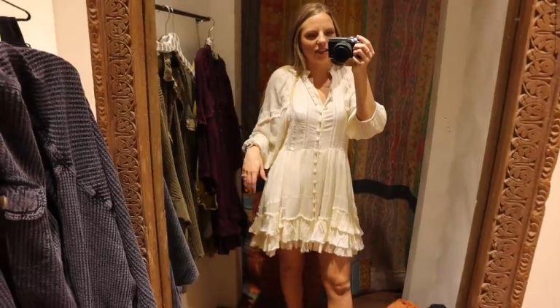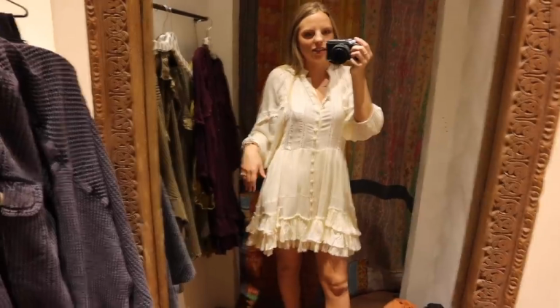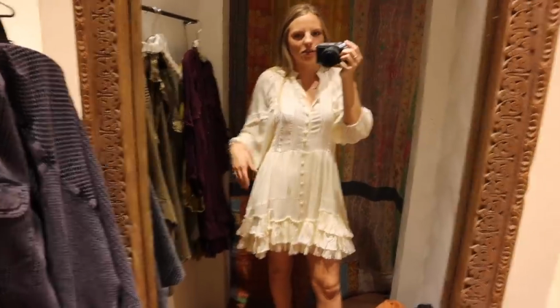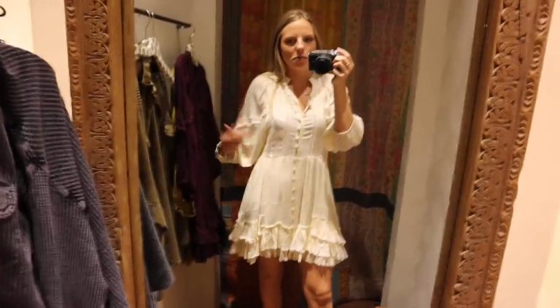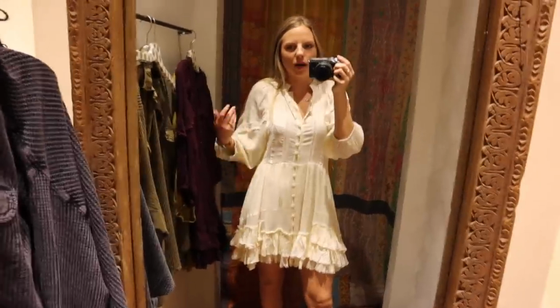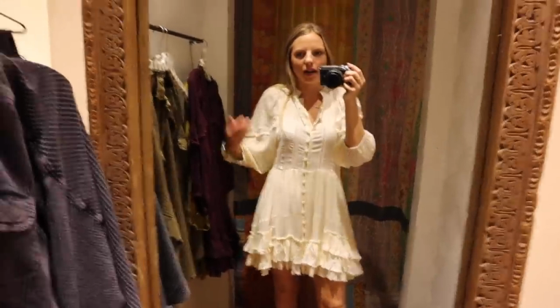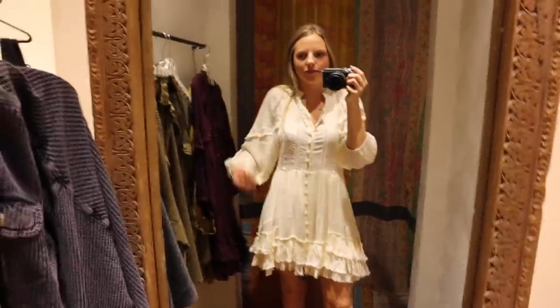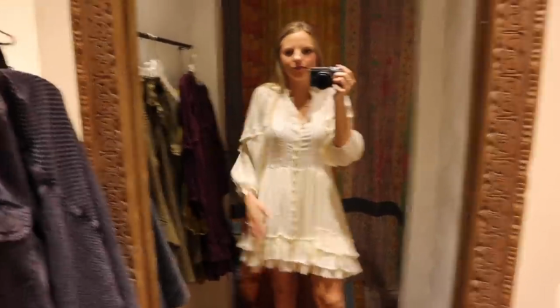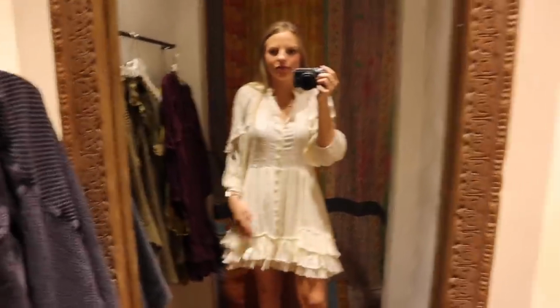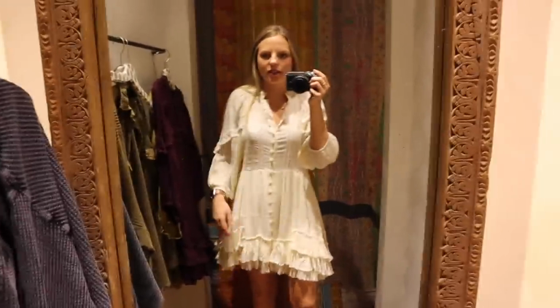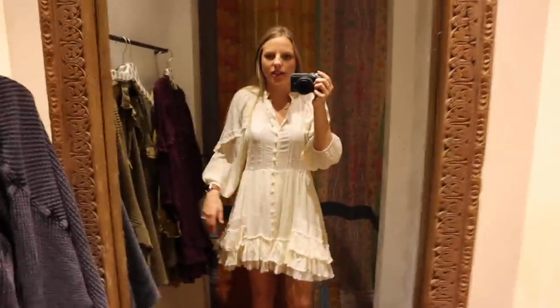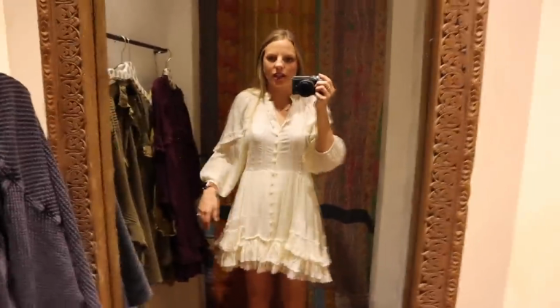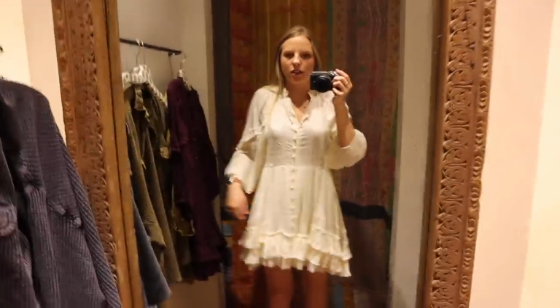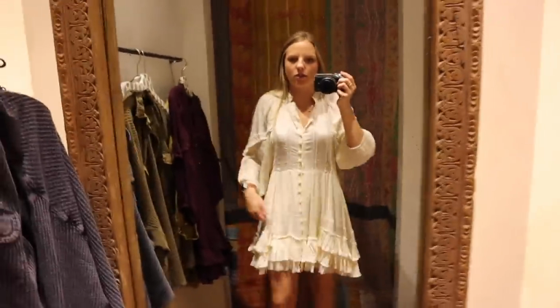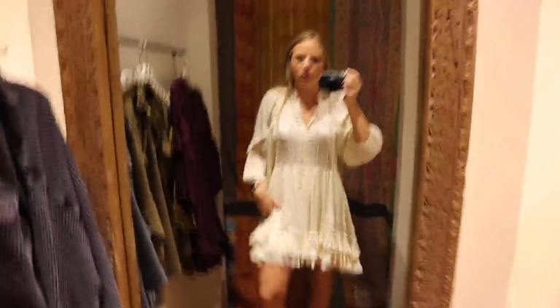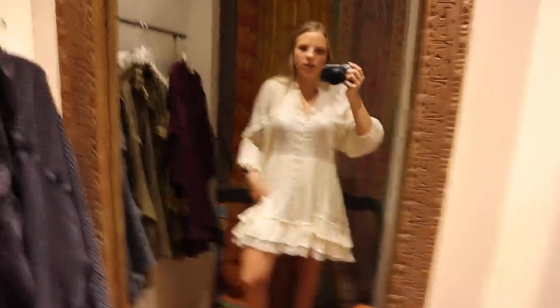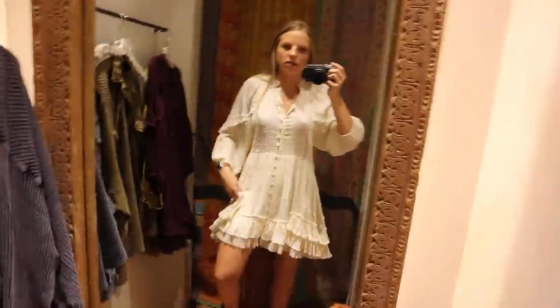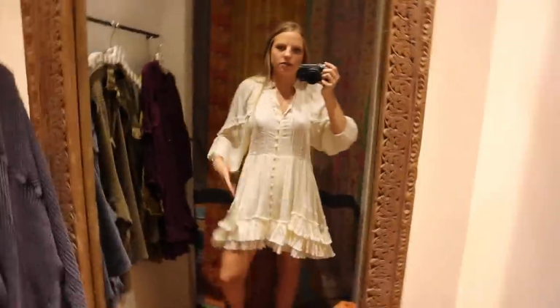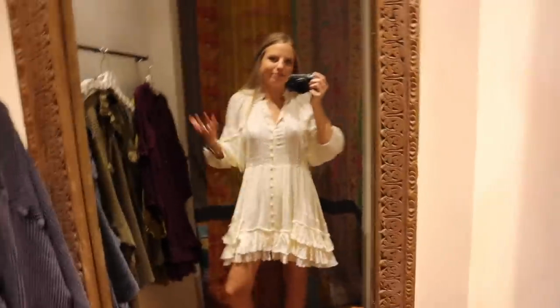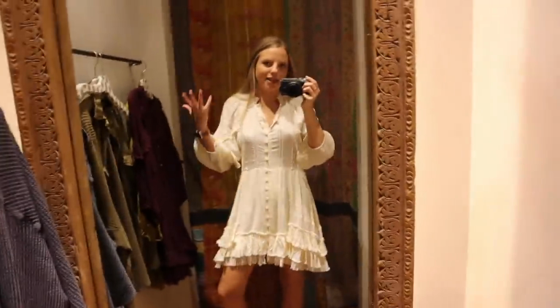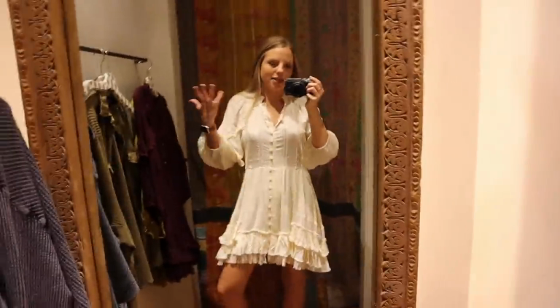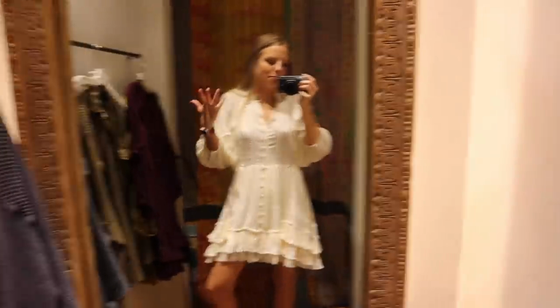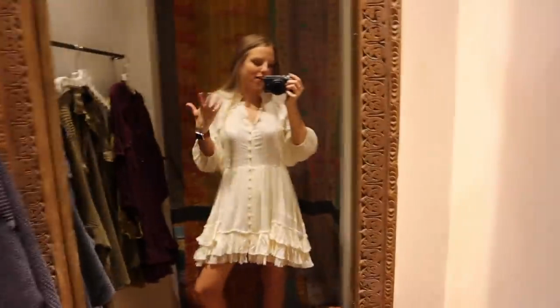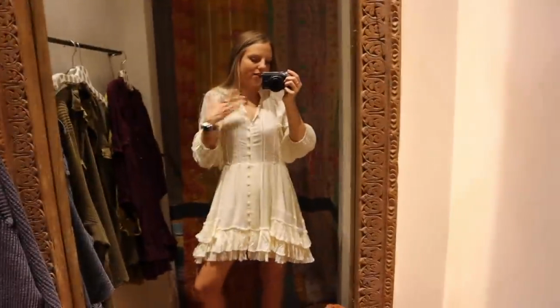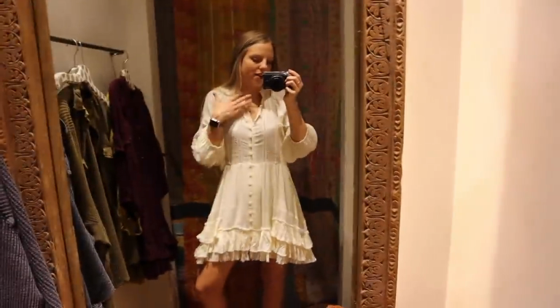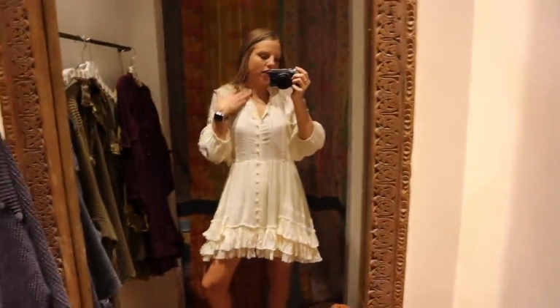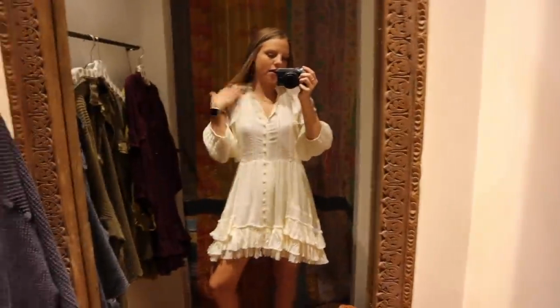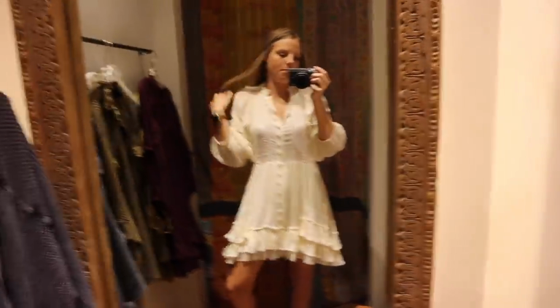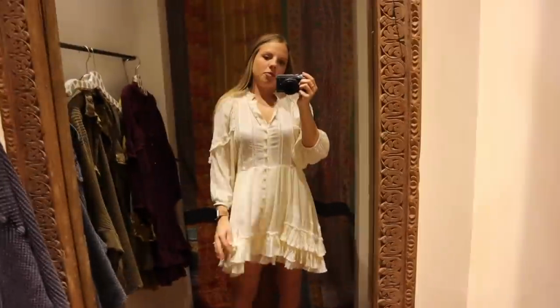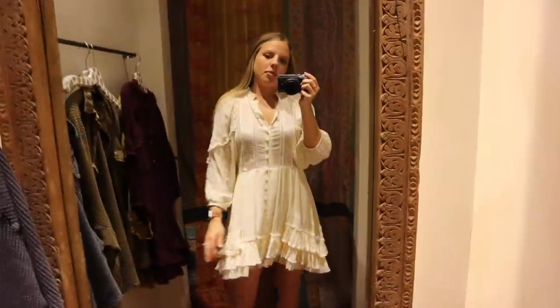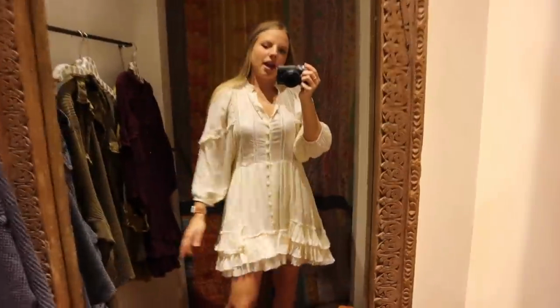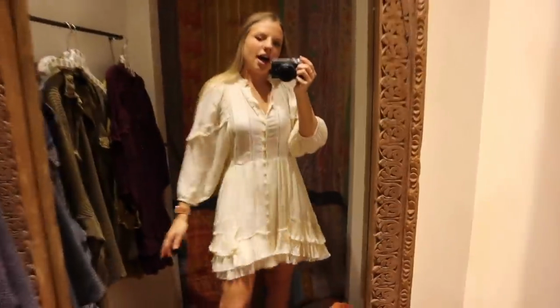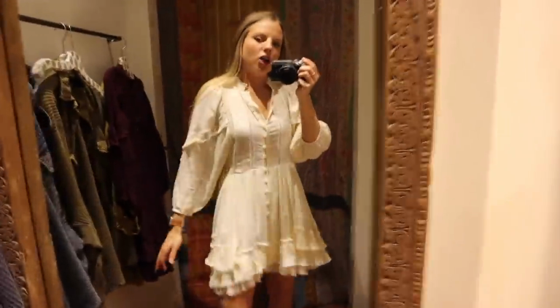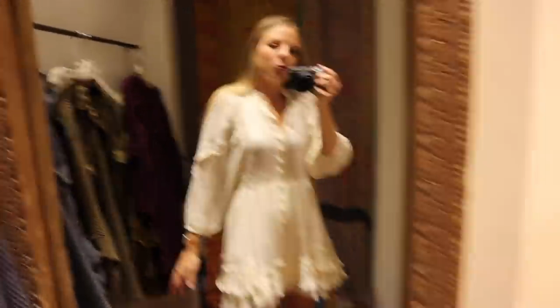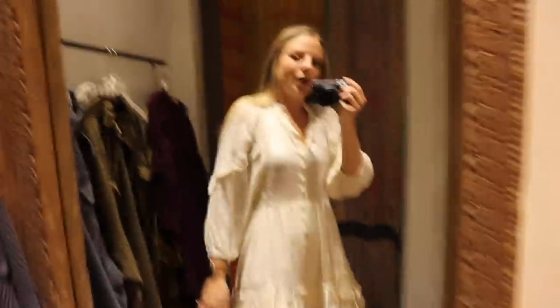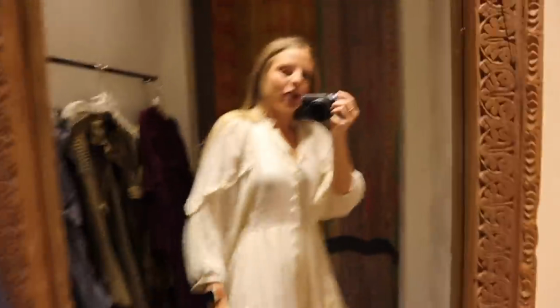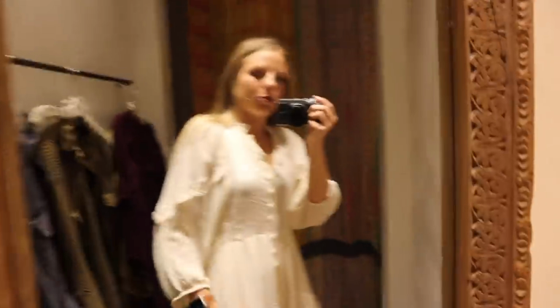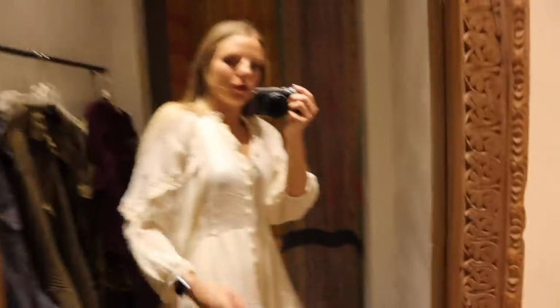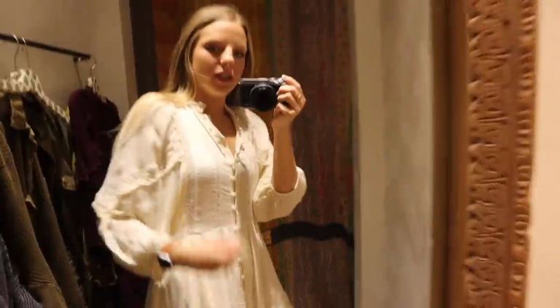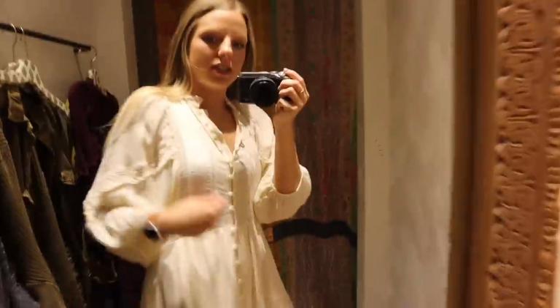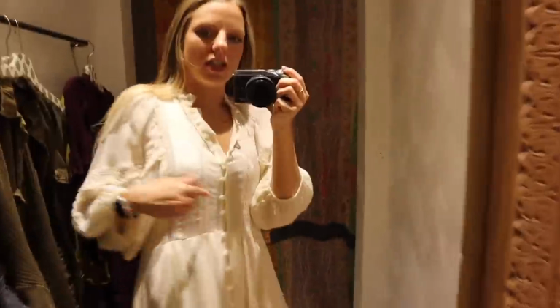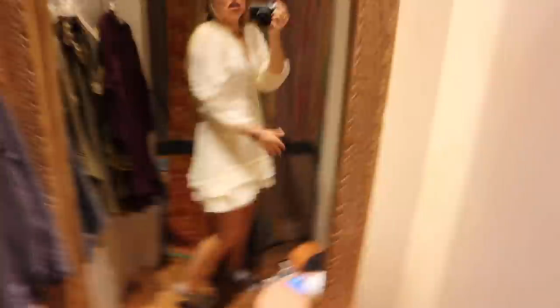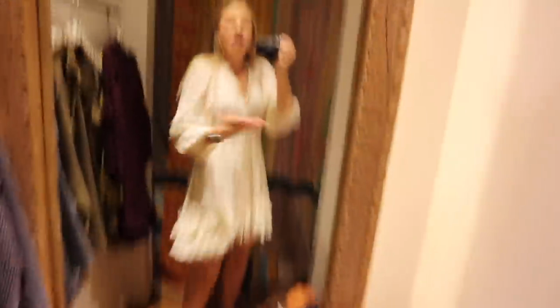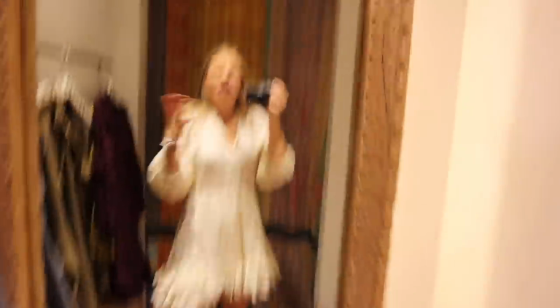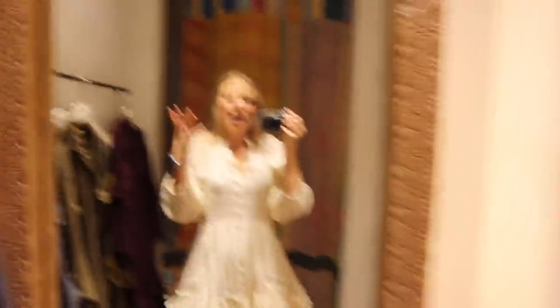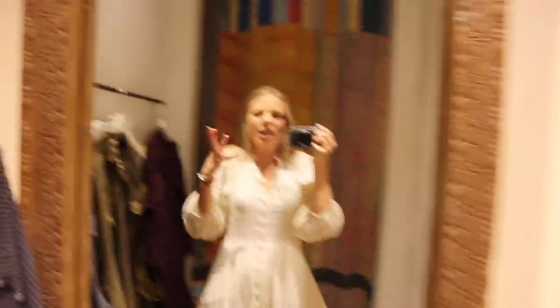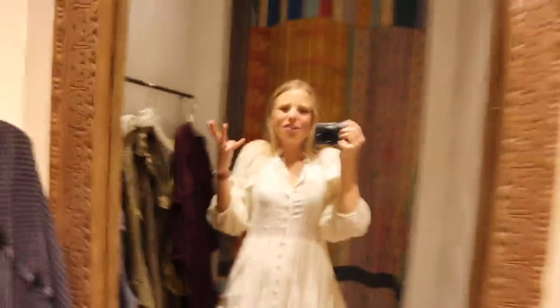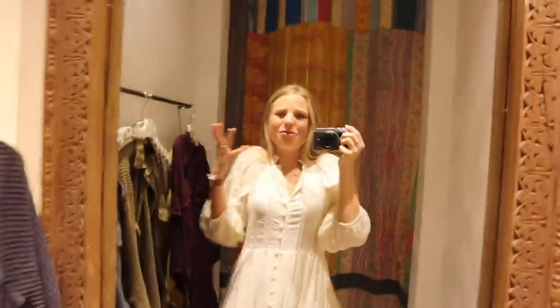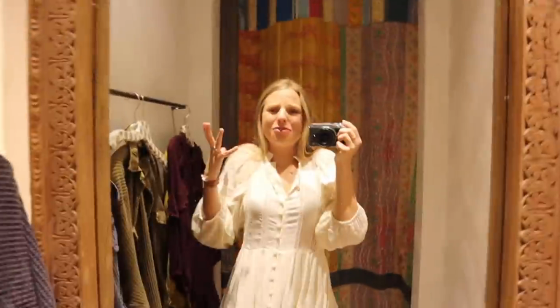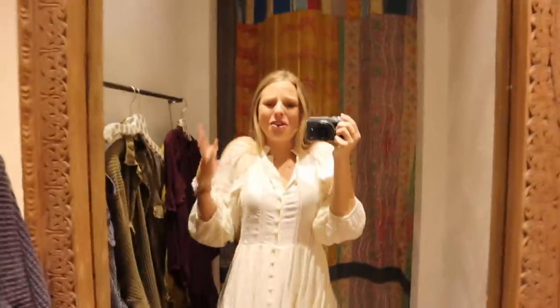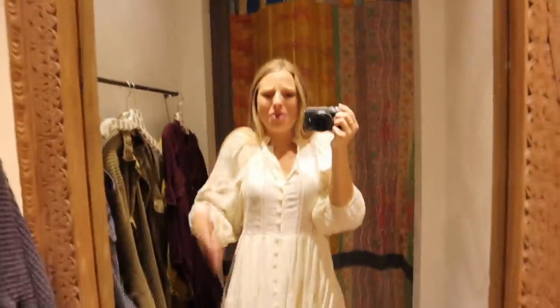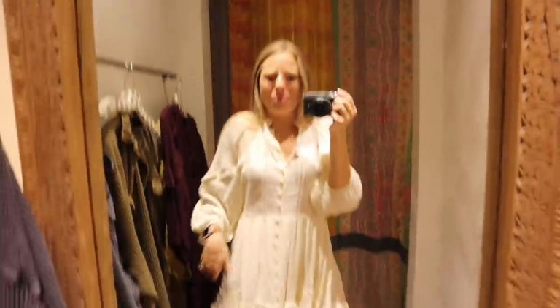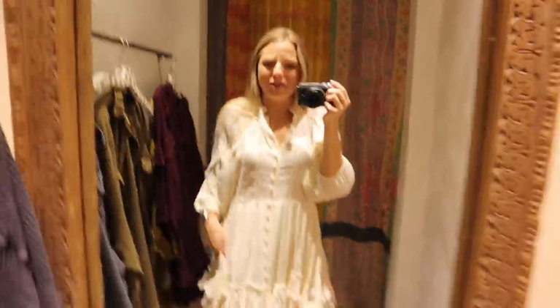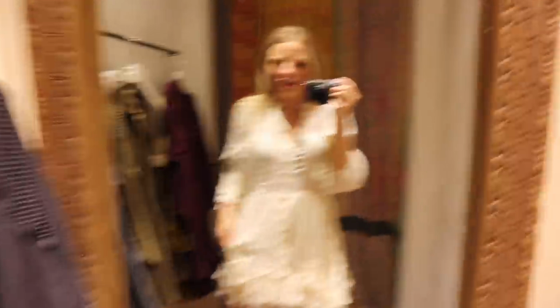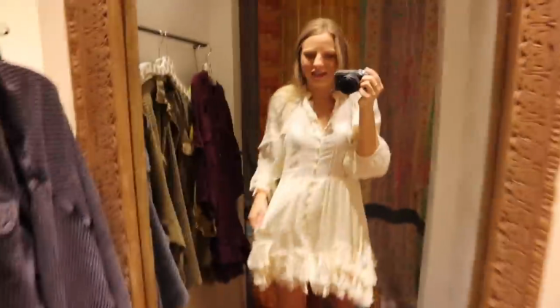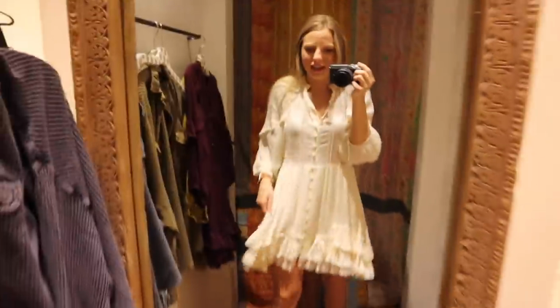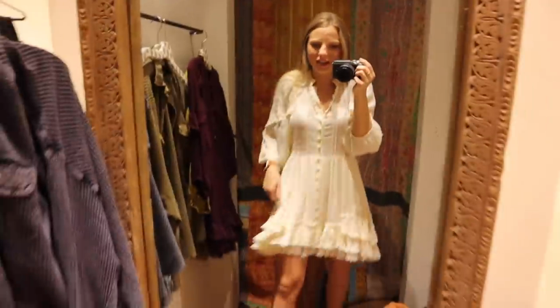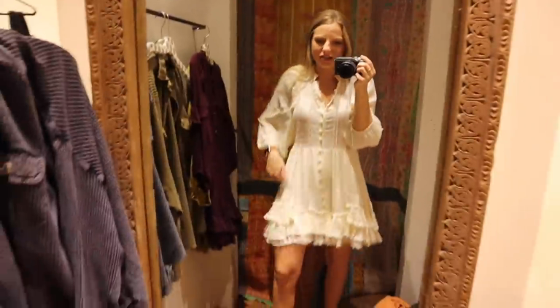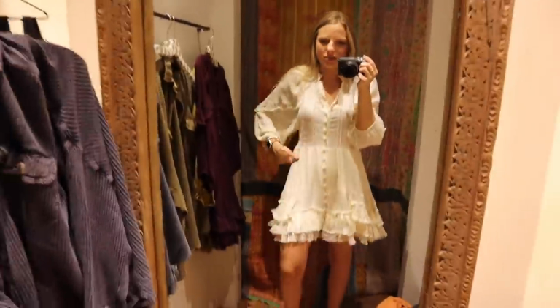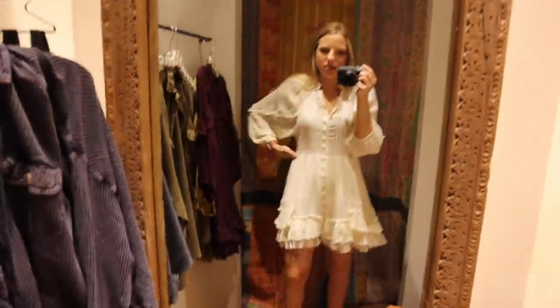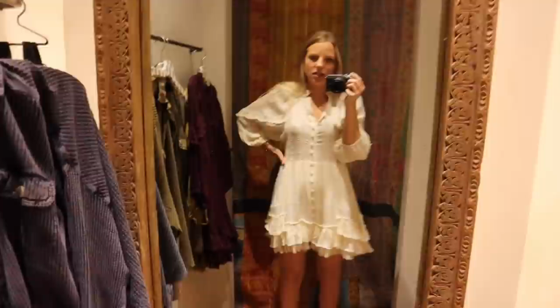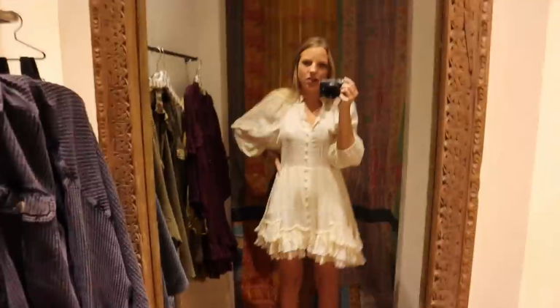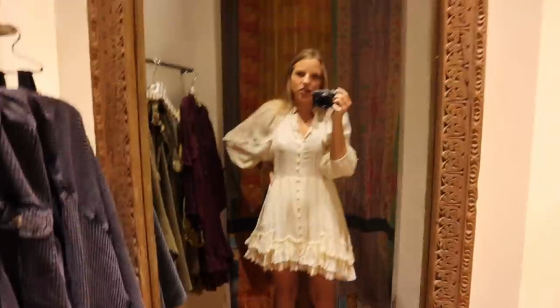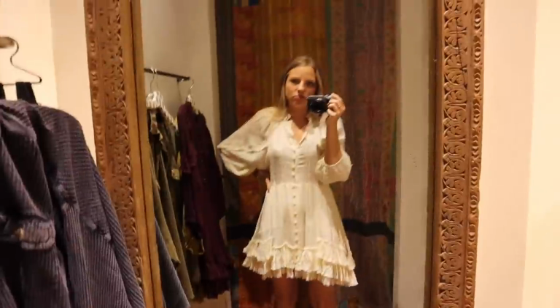Okay, this is the white dress, and of course it's my favorite. But how wearable is it? I really don't know what to do.